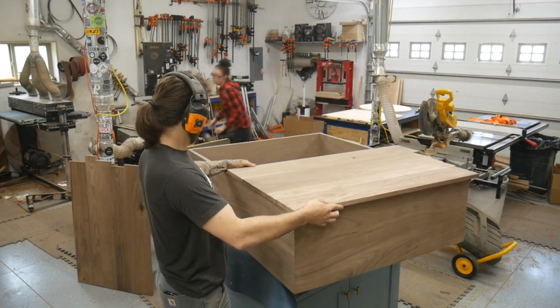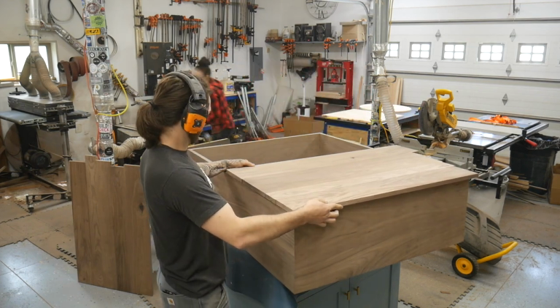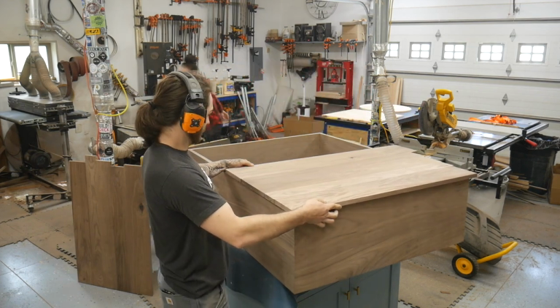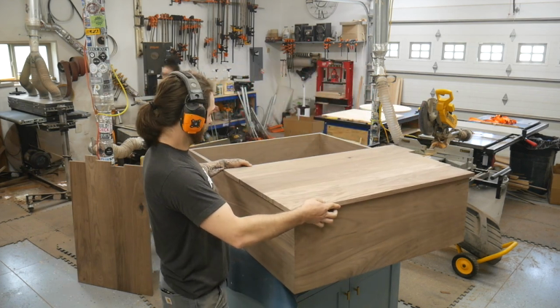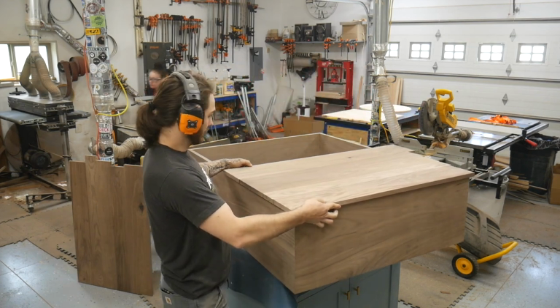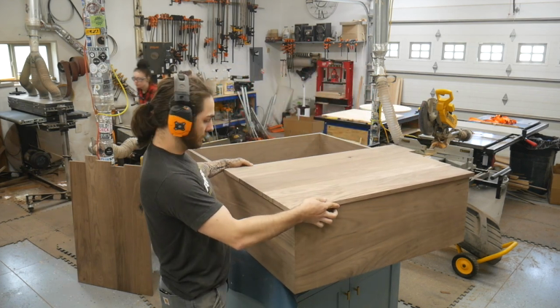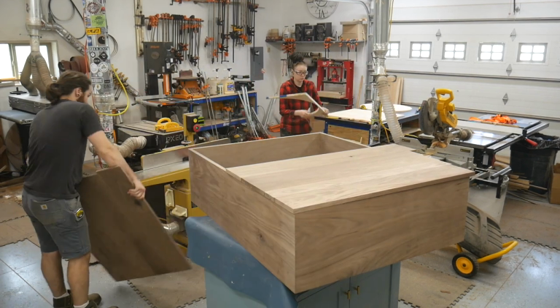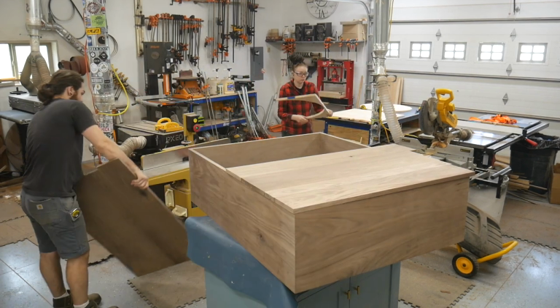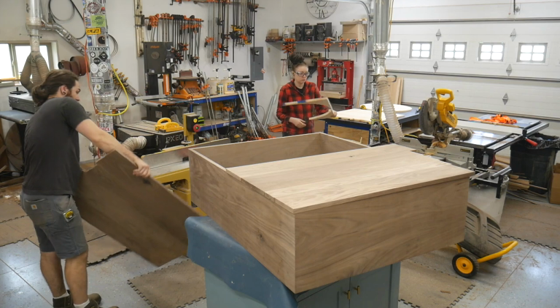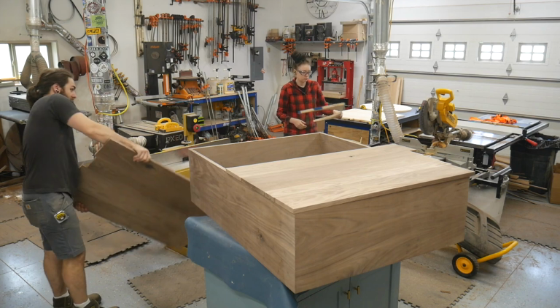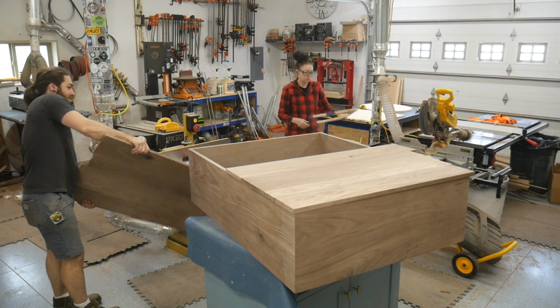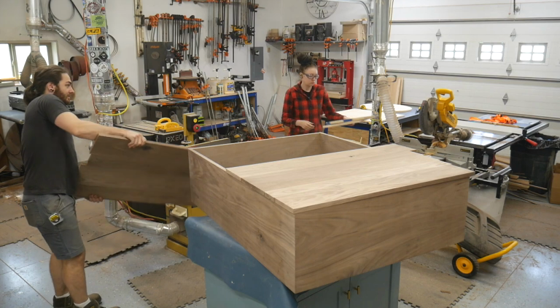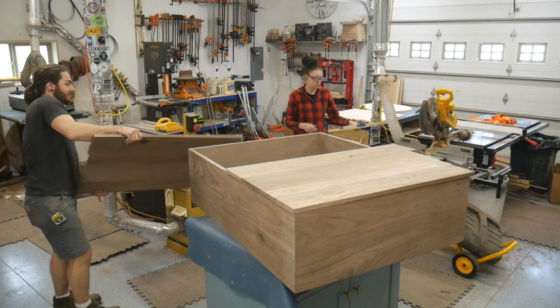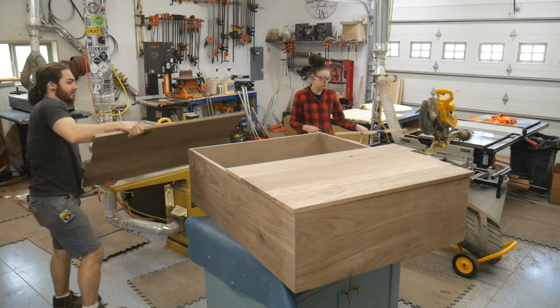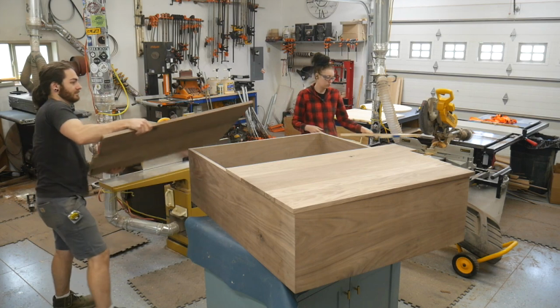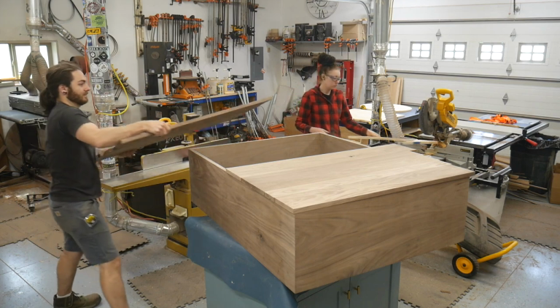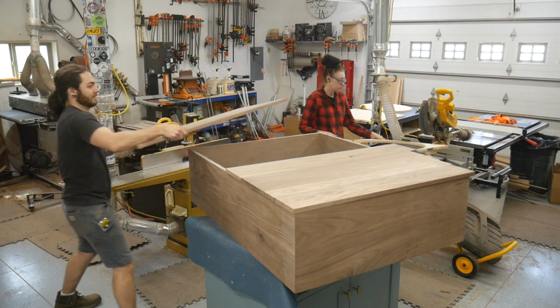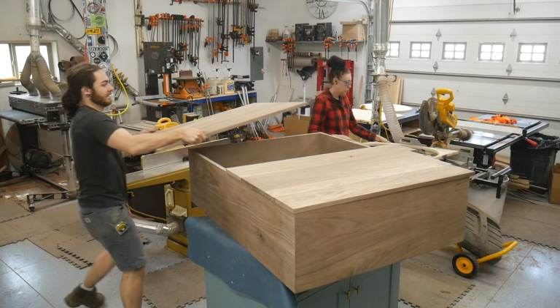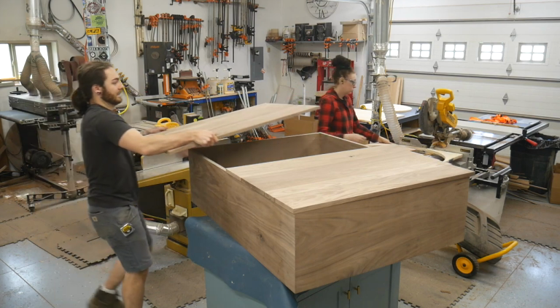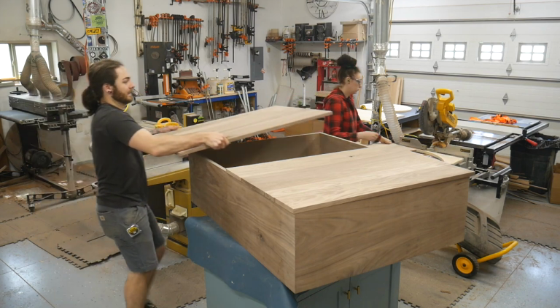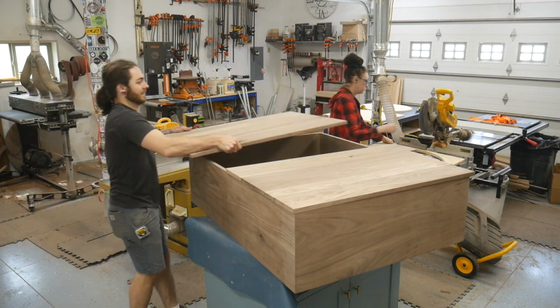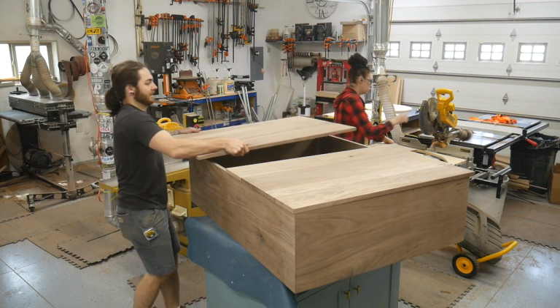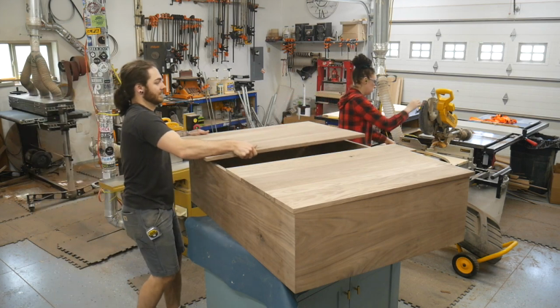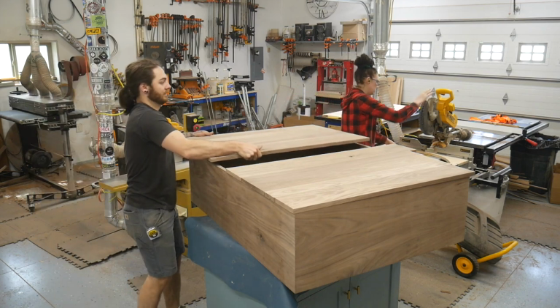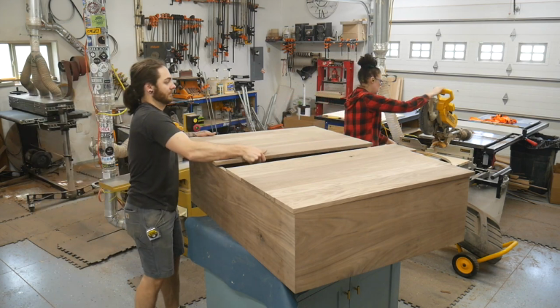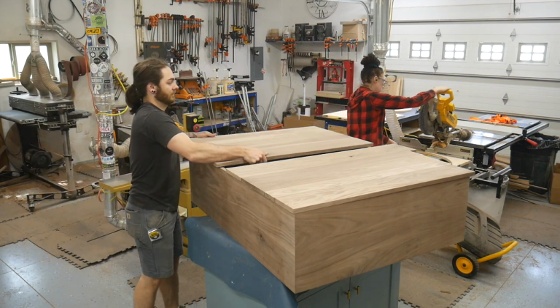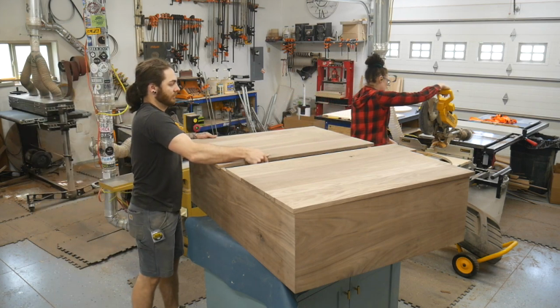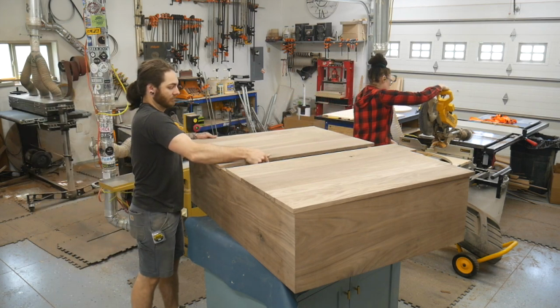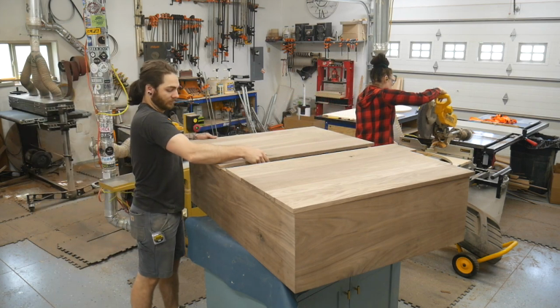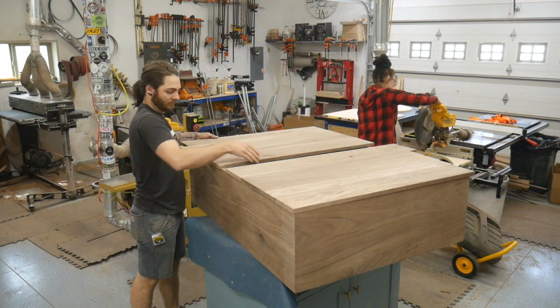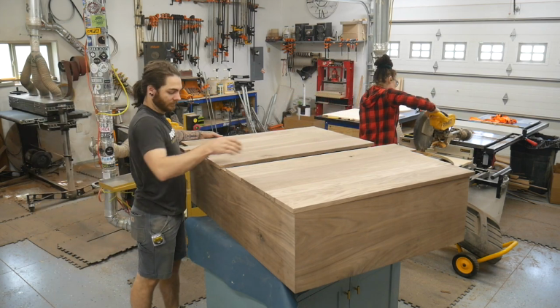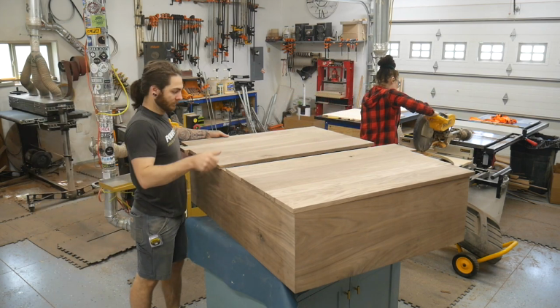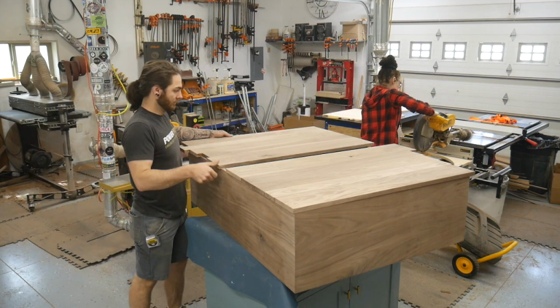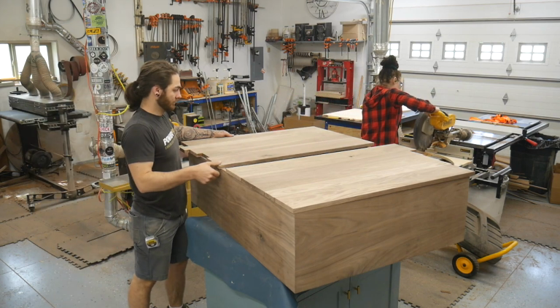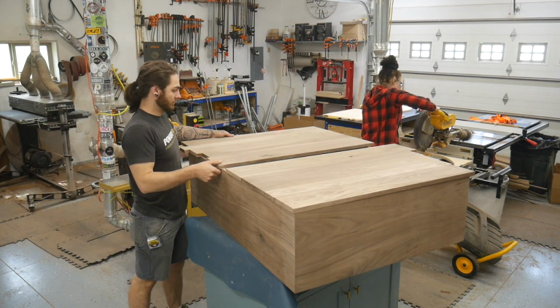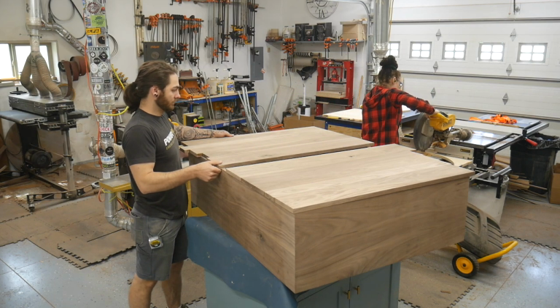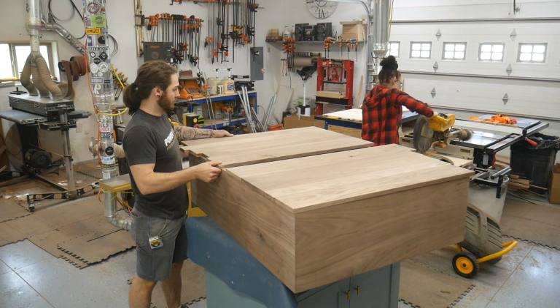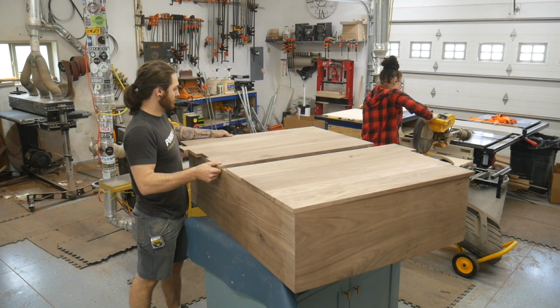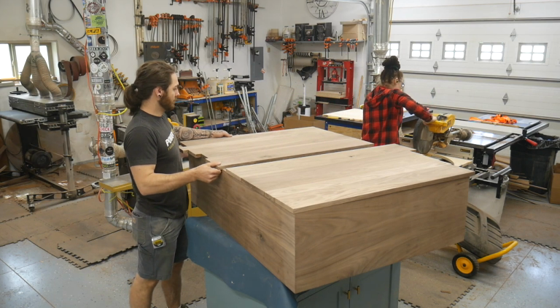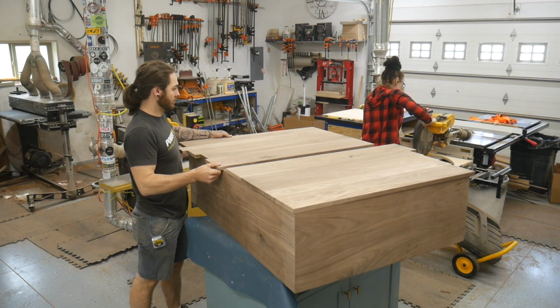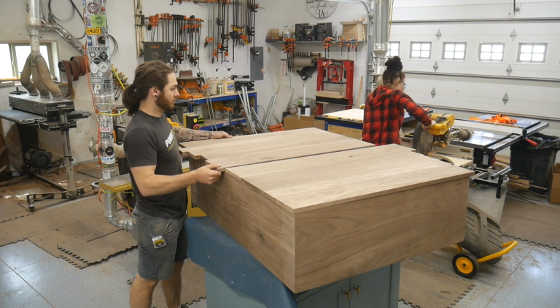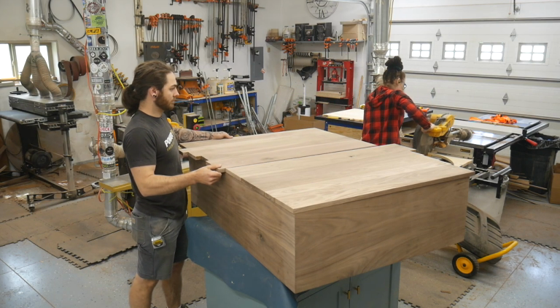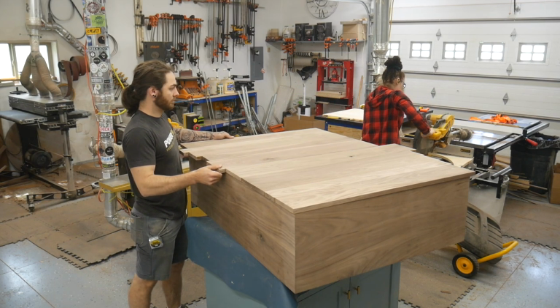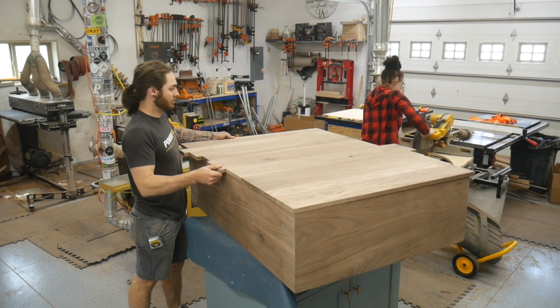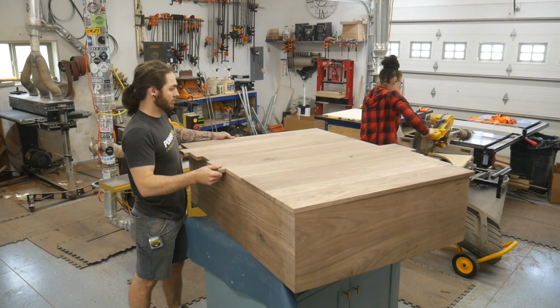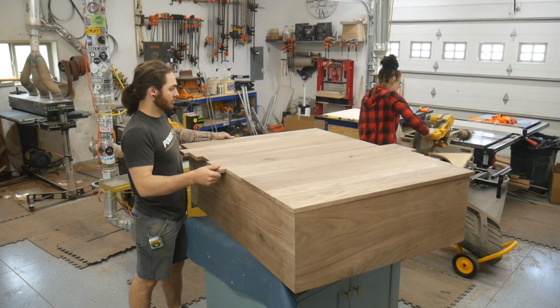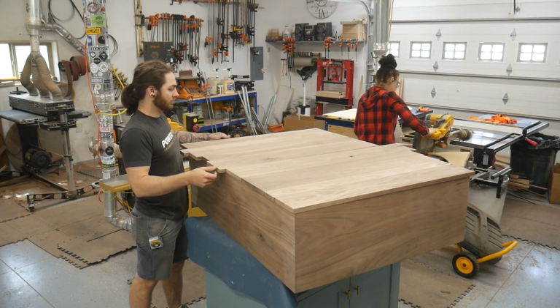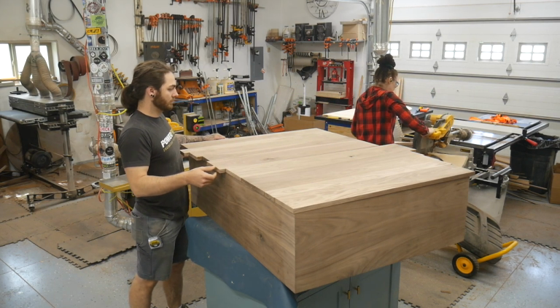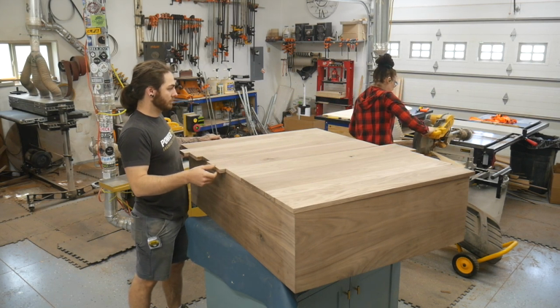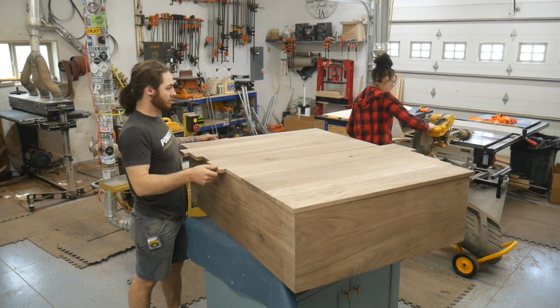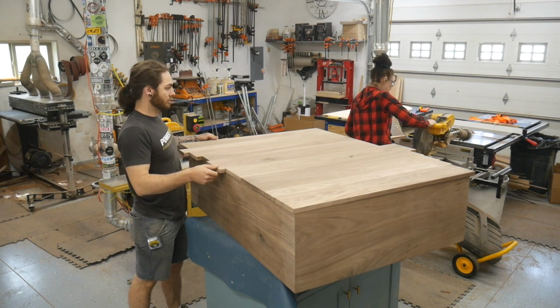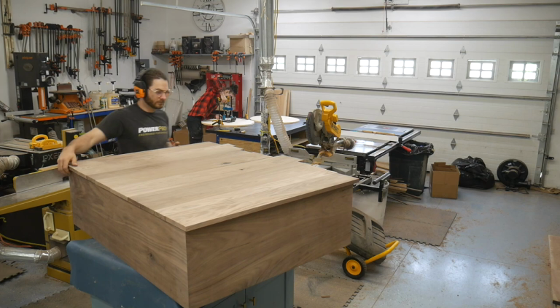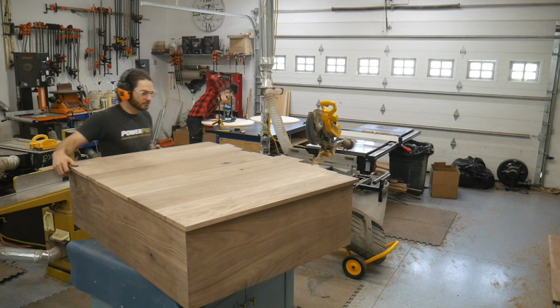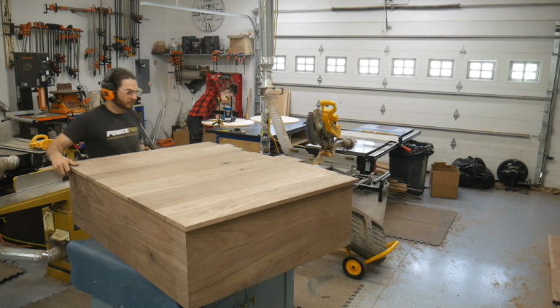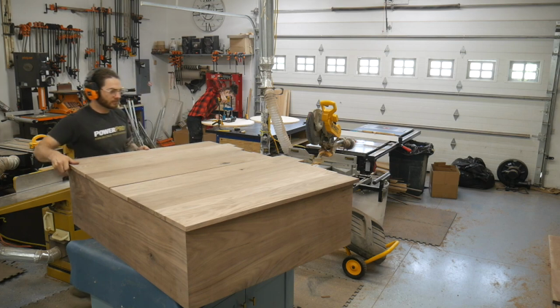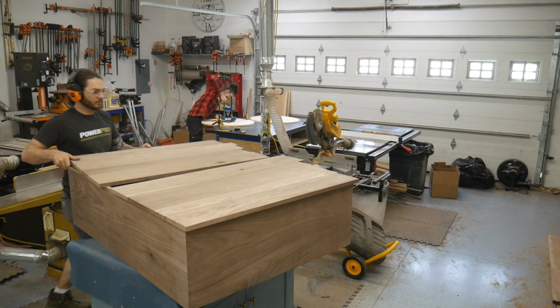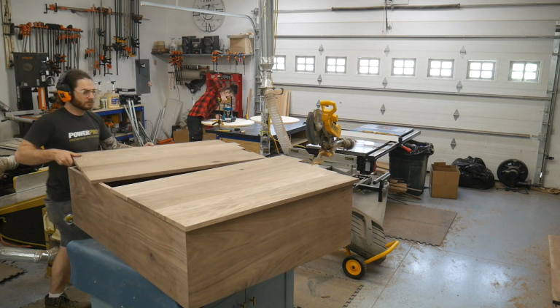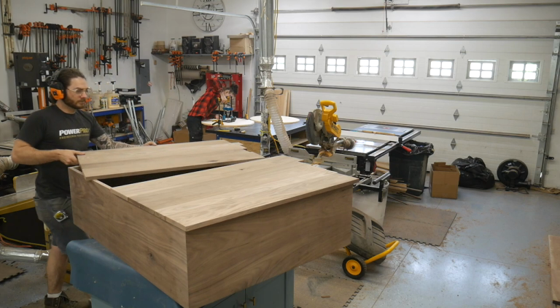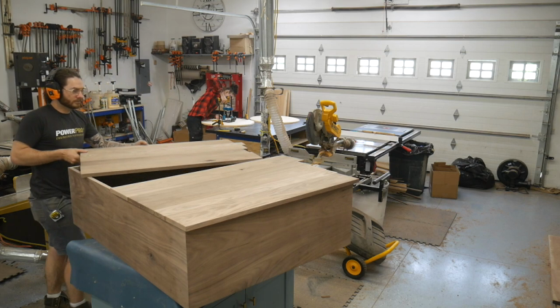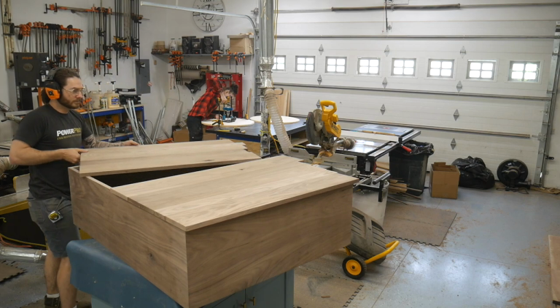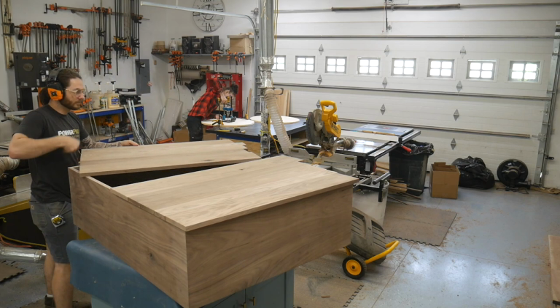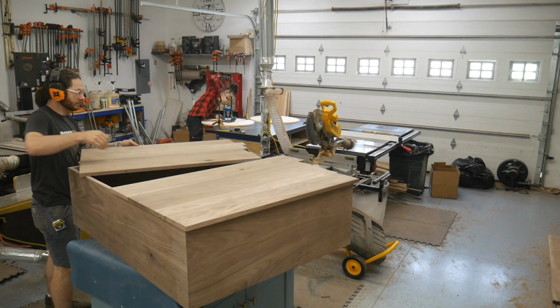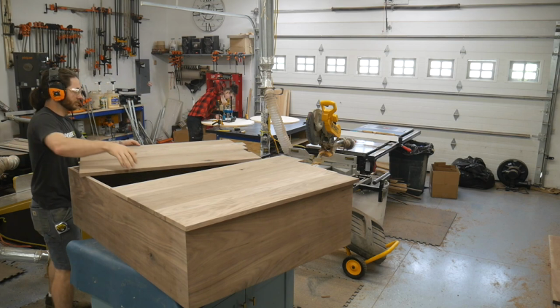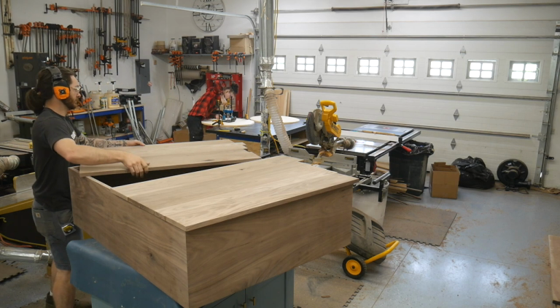Now we're going to cut these doors to rough size, just to get them close leaving about an eighth inch overhang all the way around until we get further along in the process.